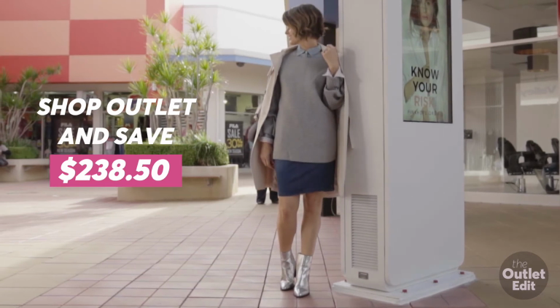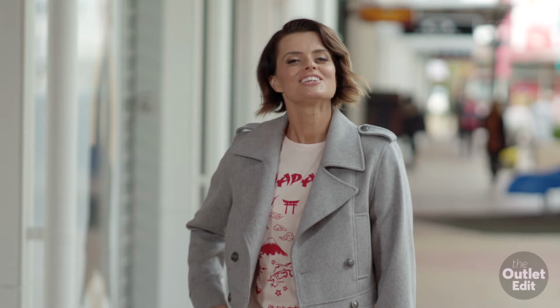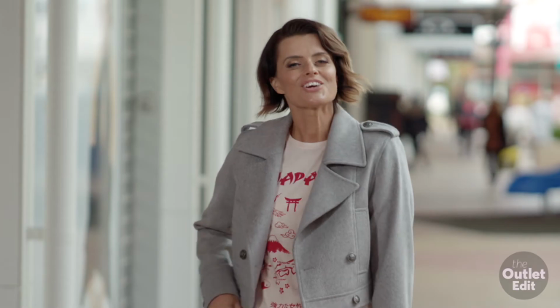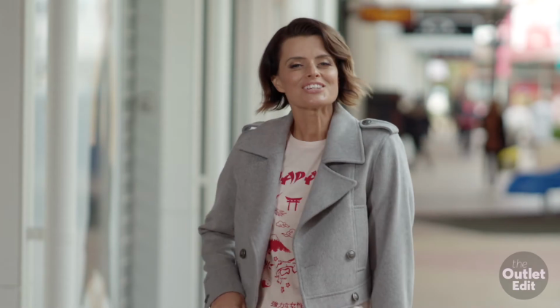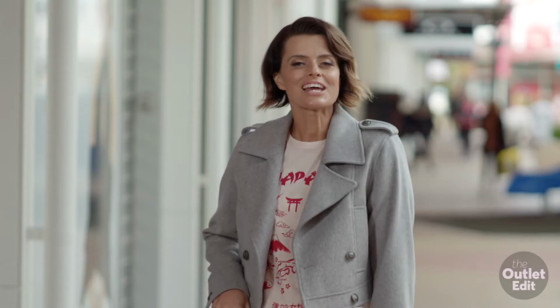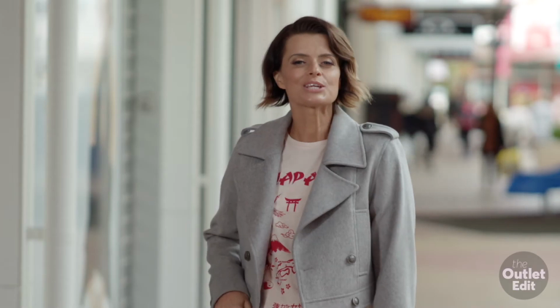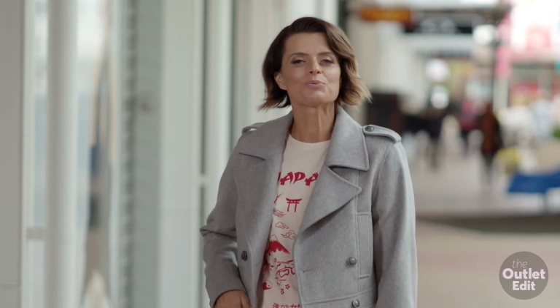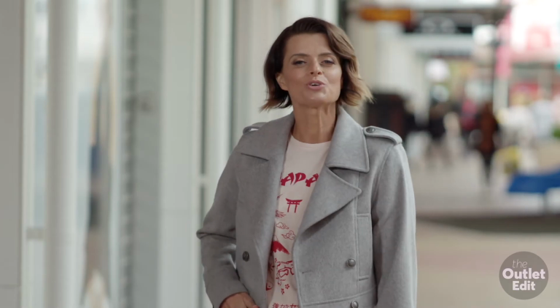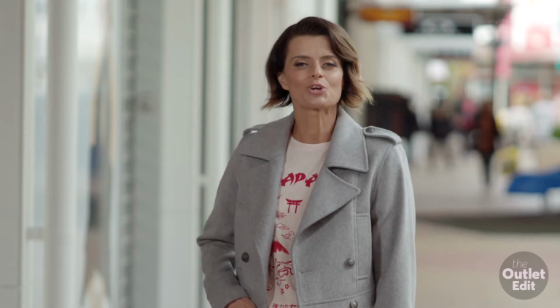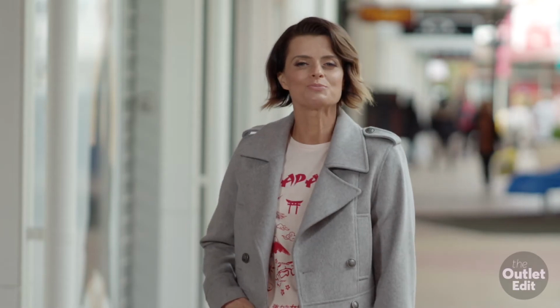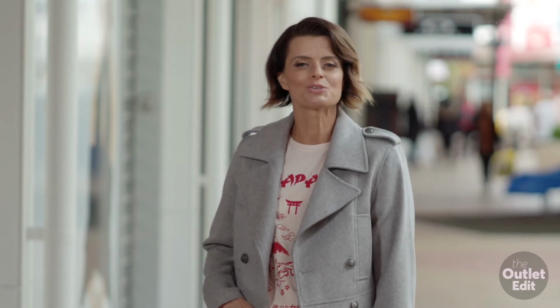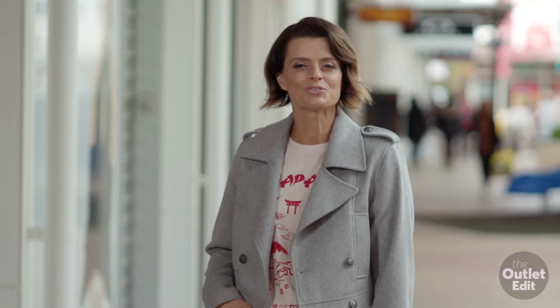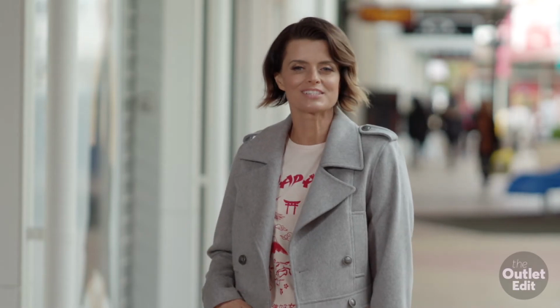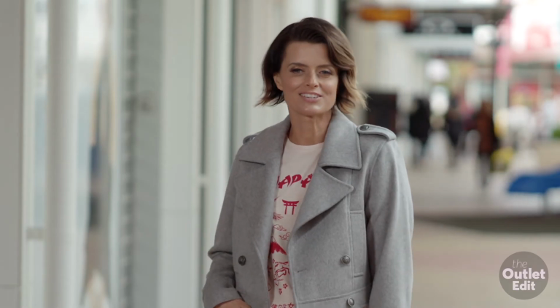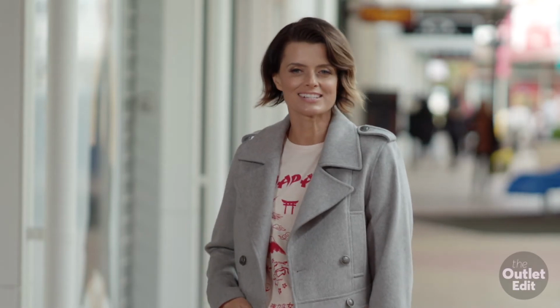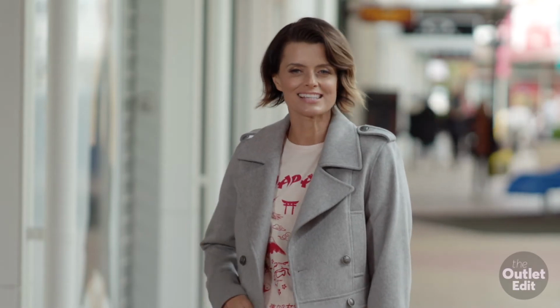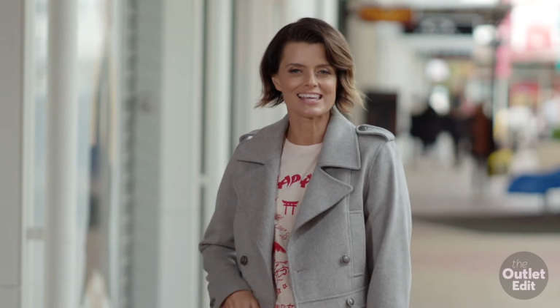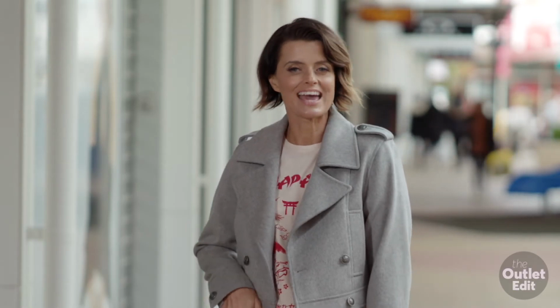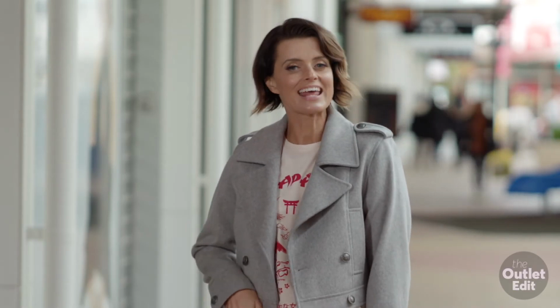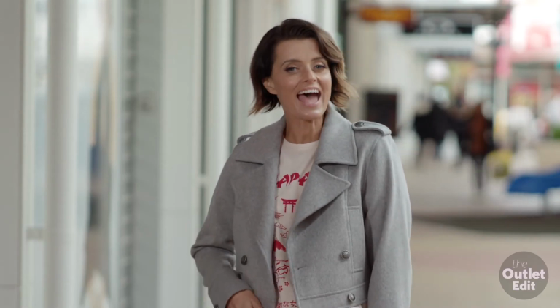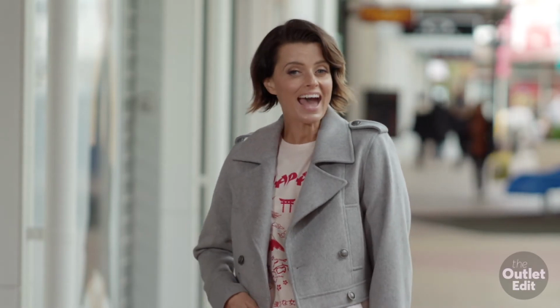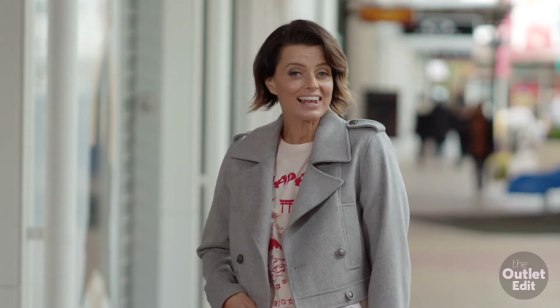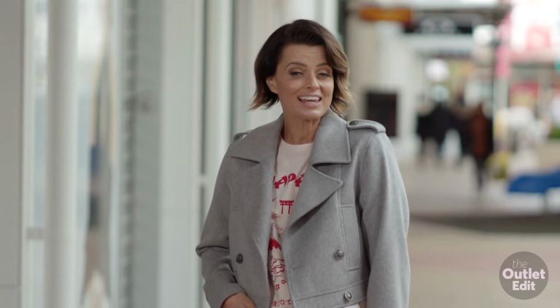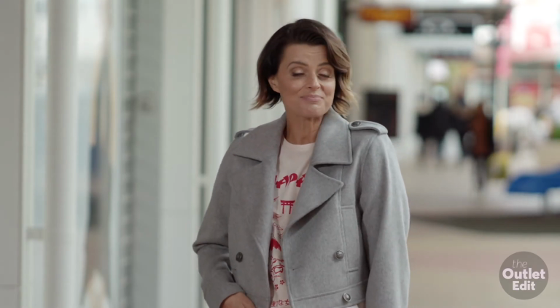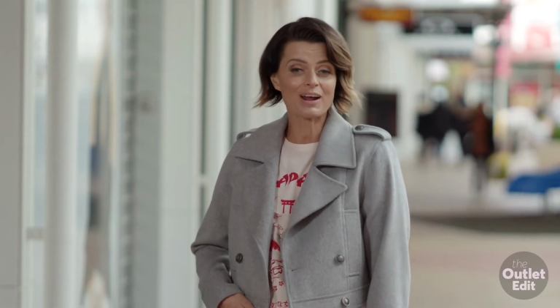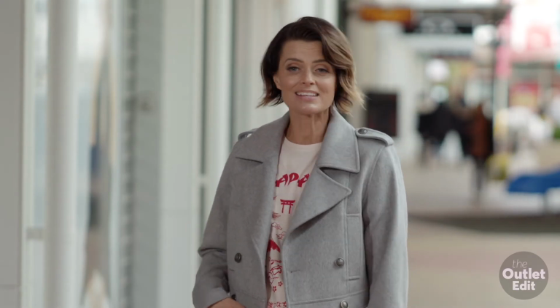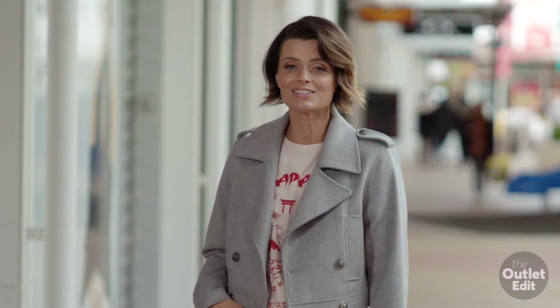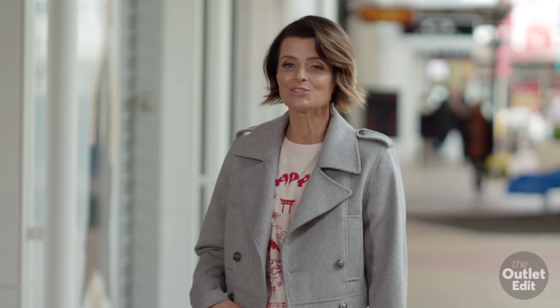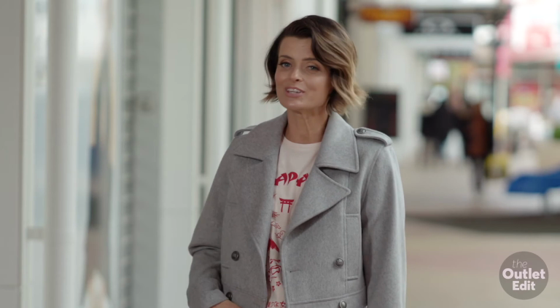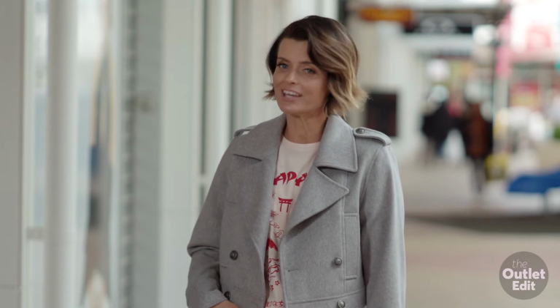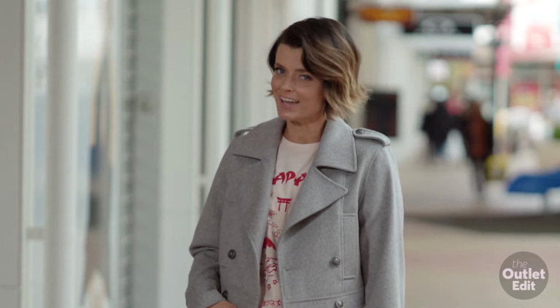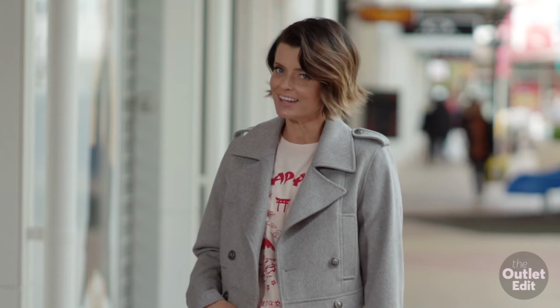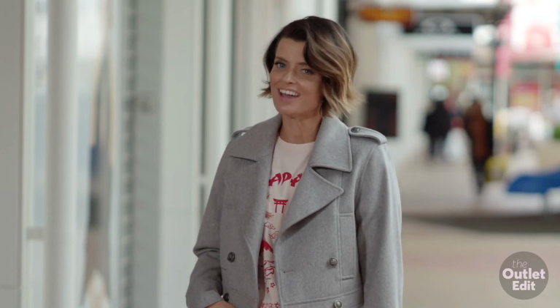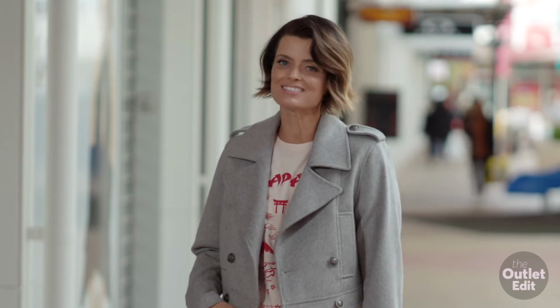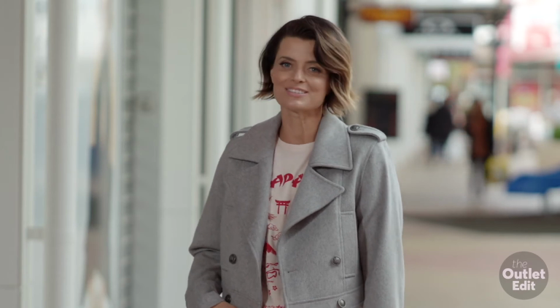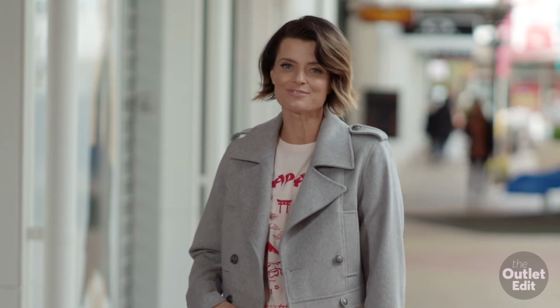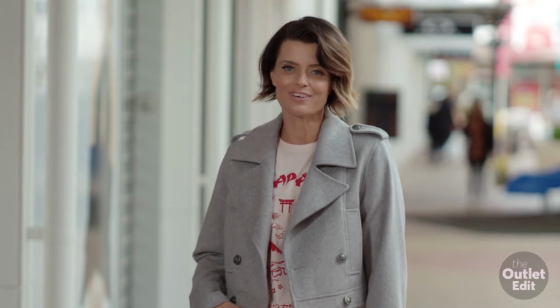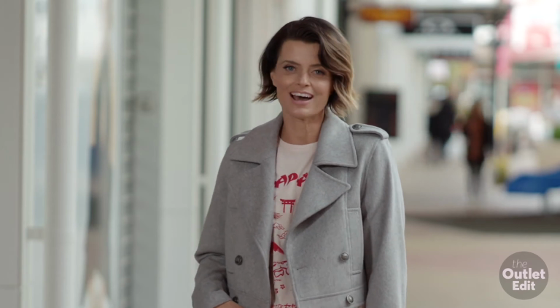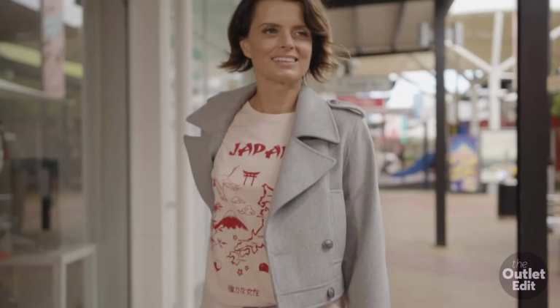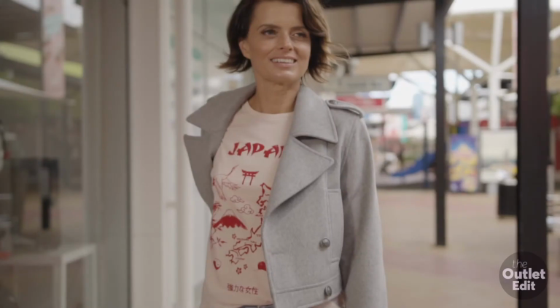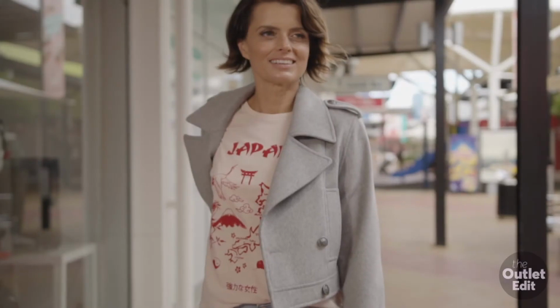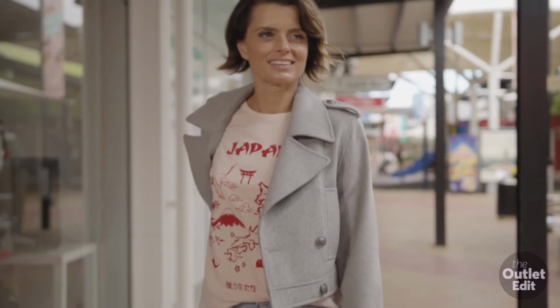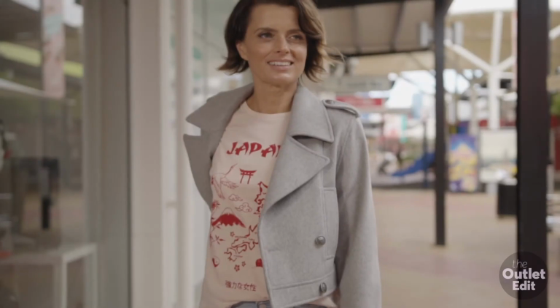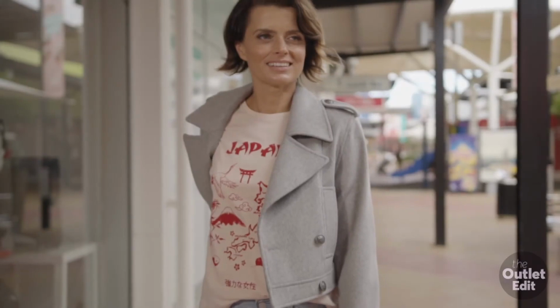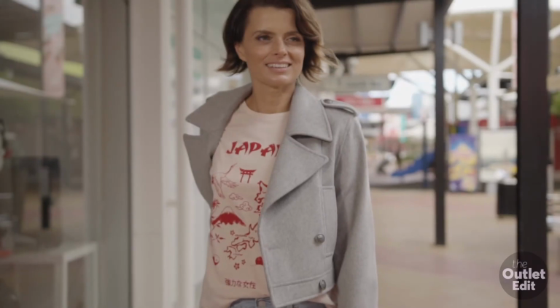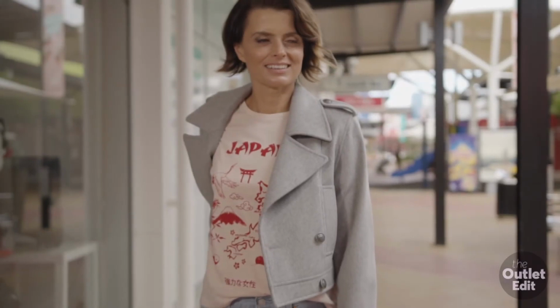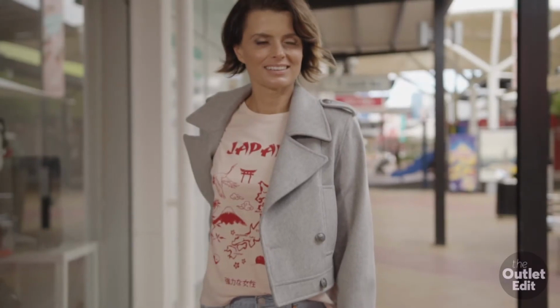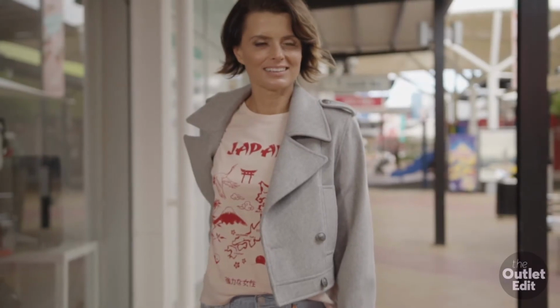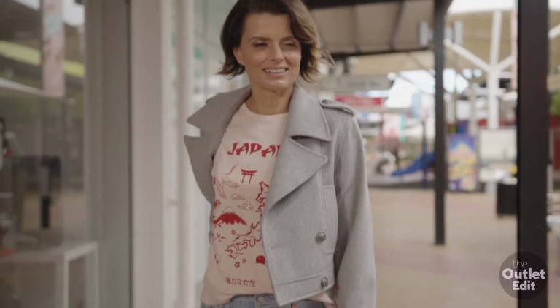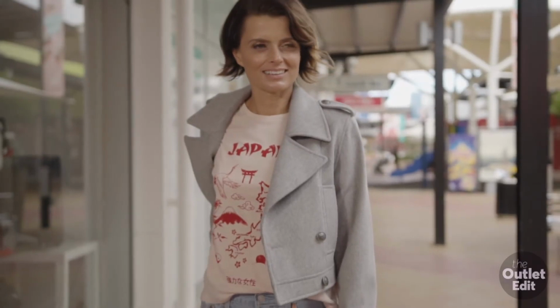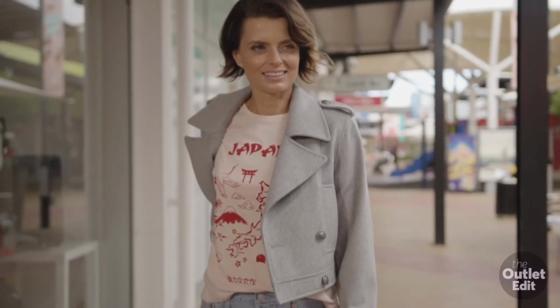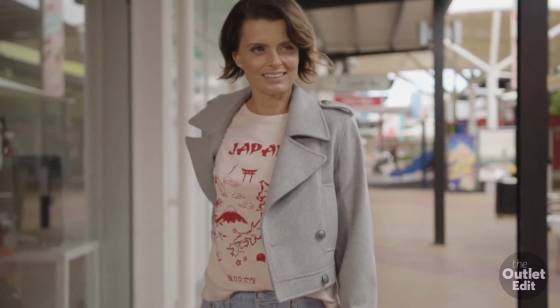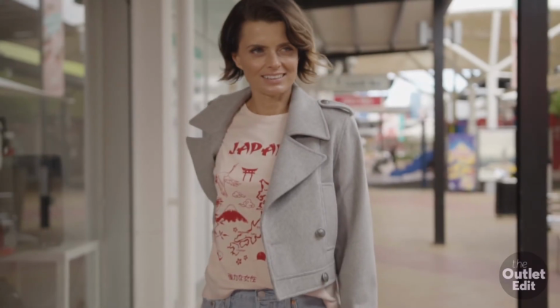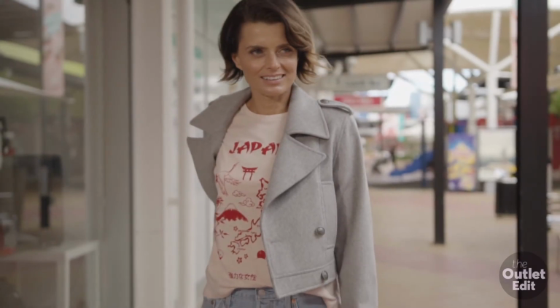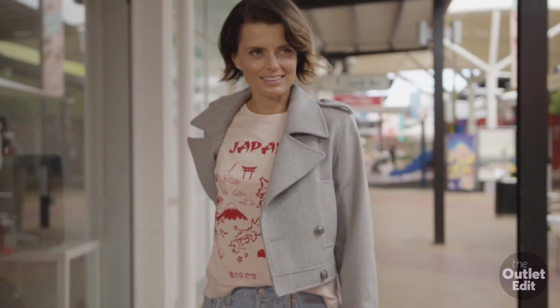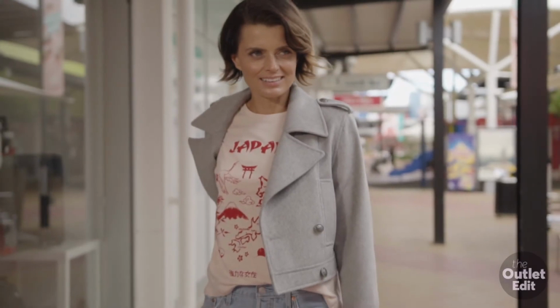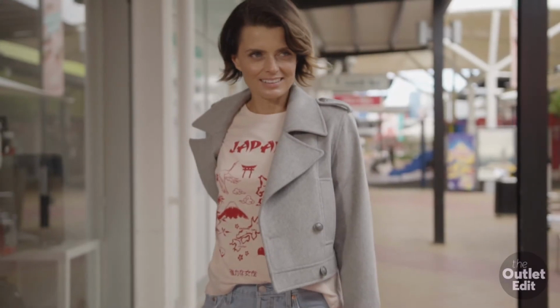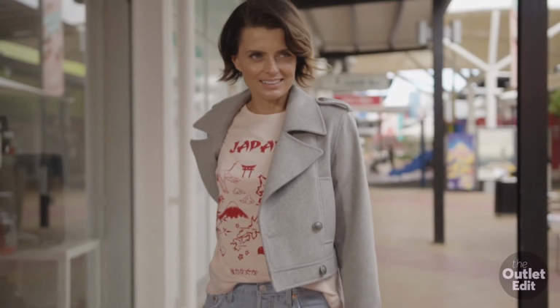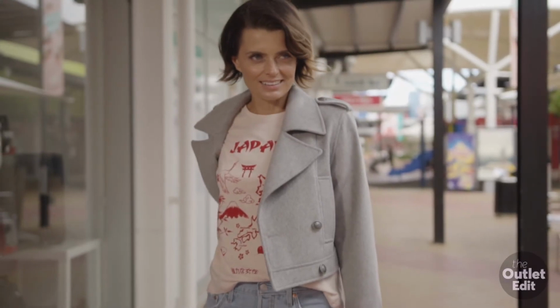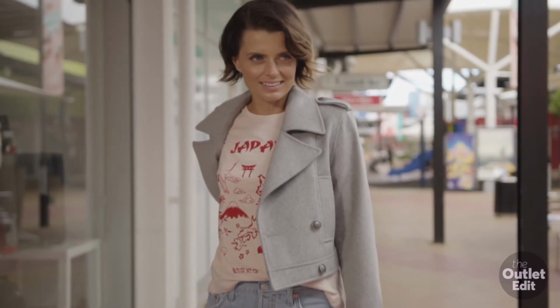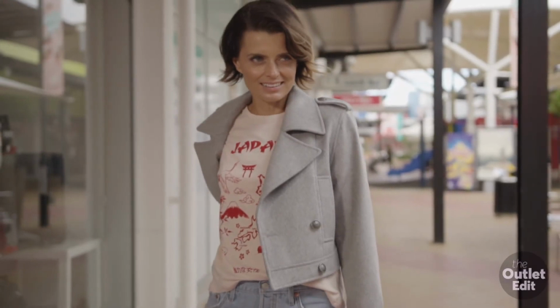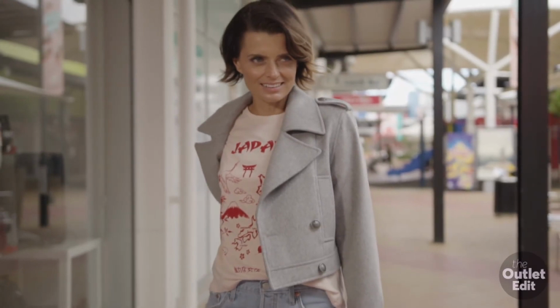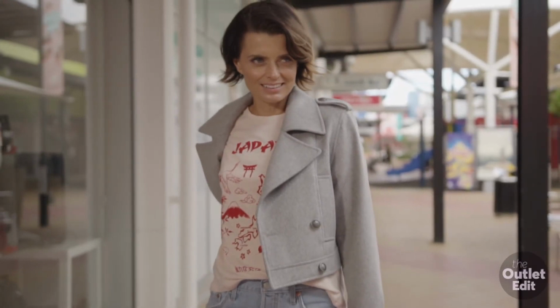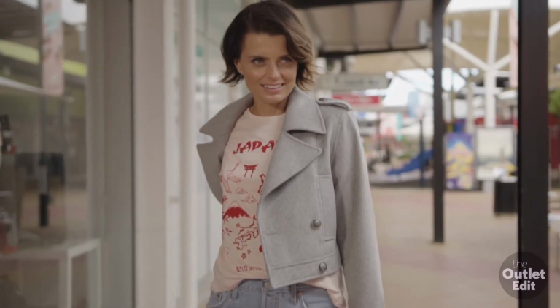Don't take your wardrobe too seriously, and at outlet prices you can have some fun. This tee from Ali Fashion is ten dollars.